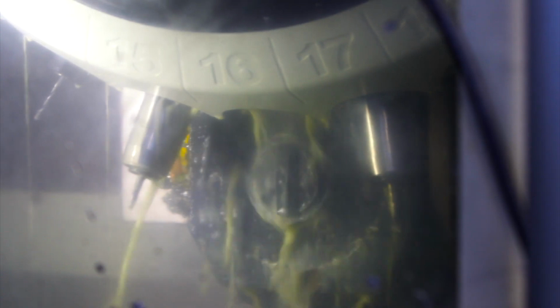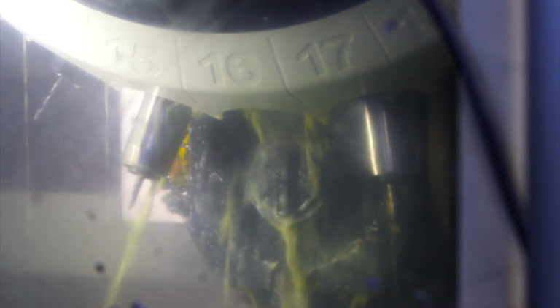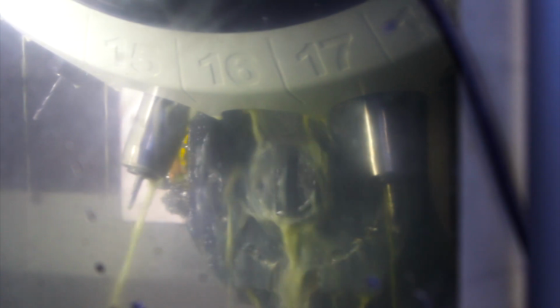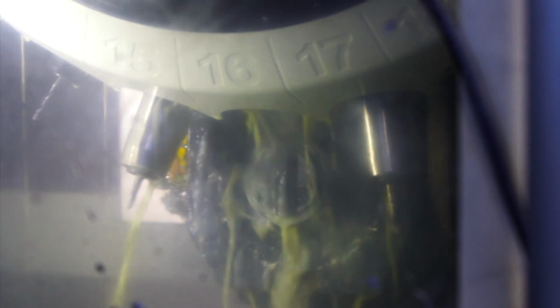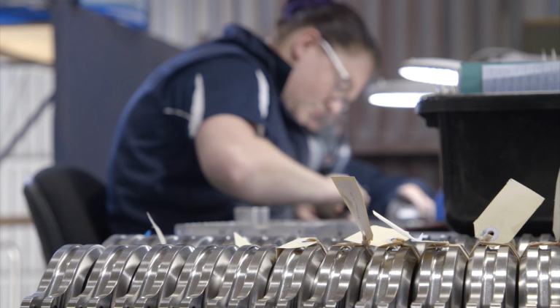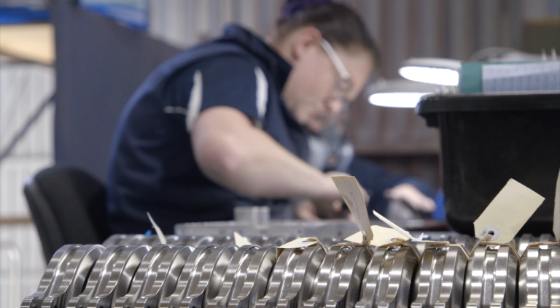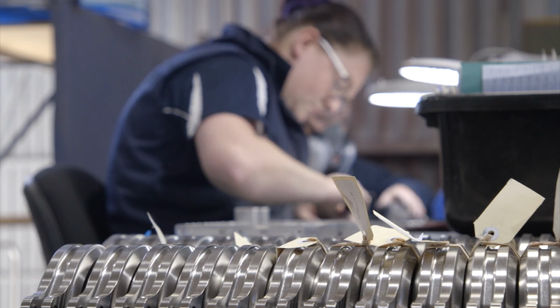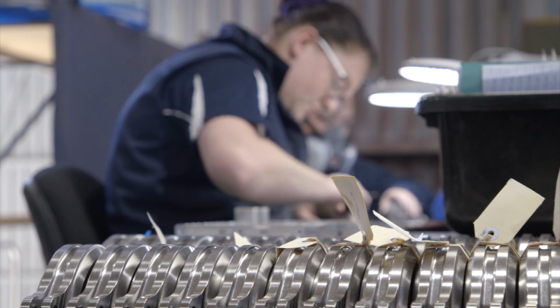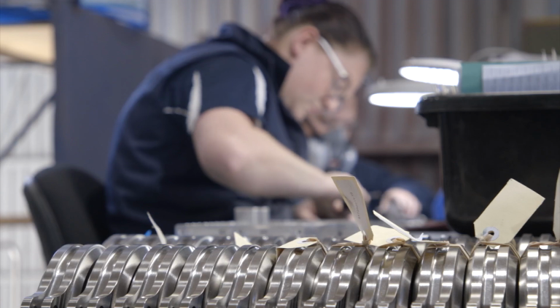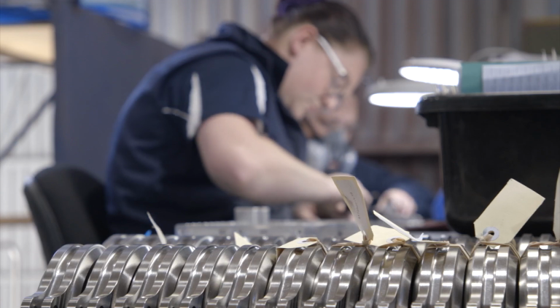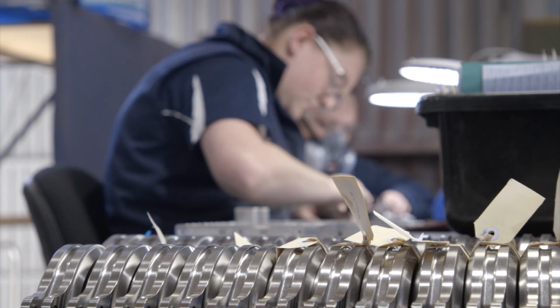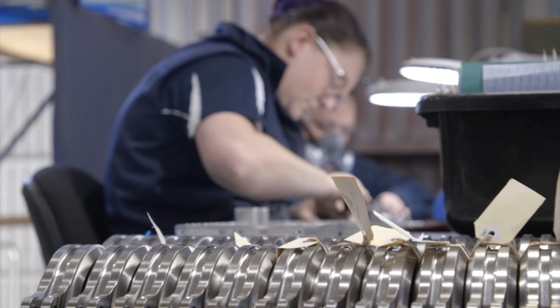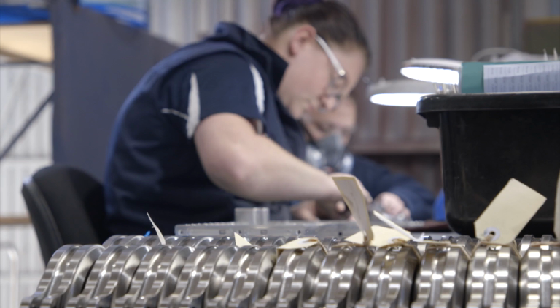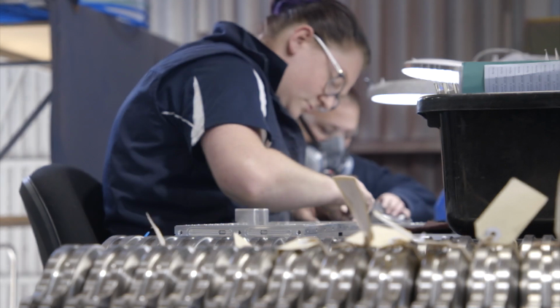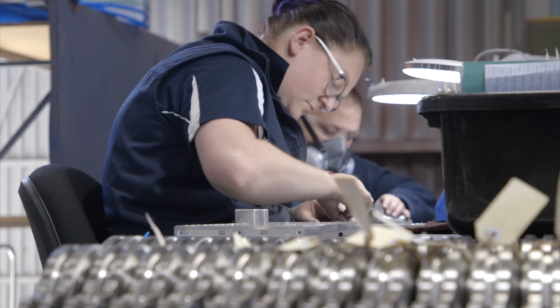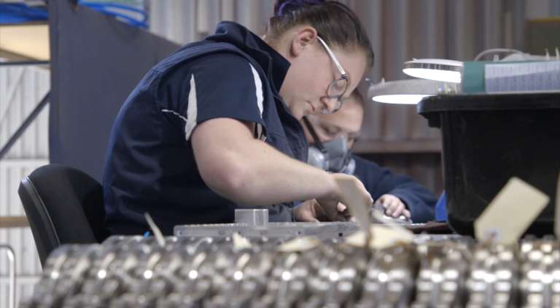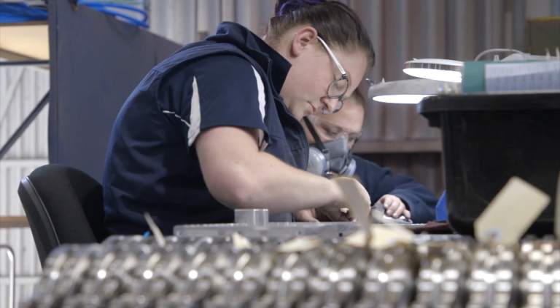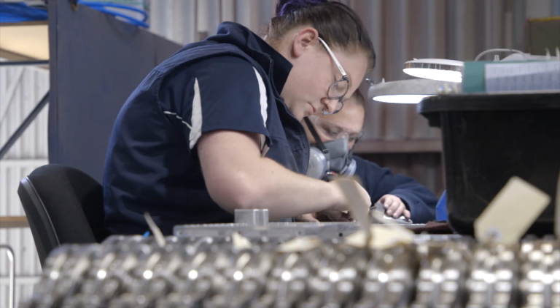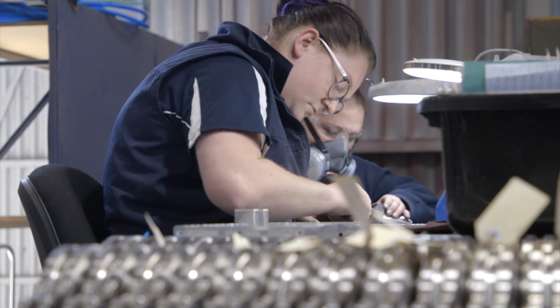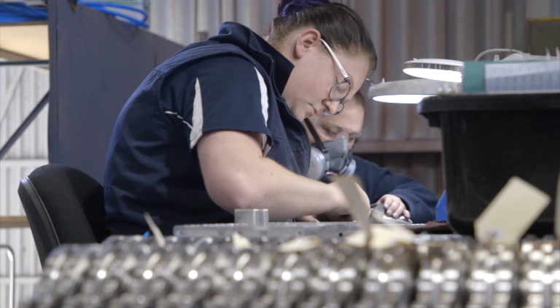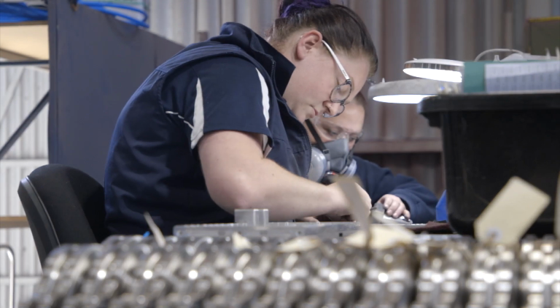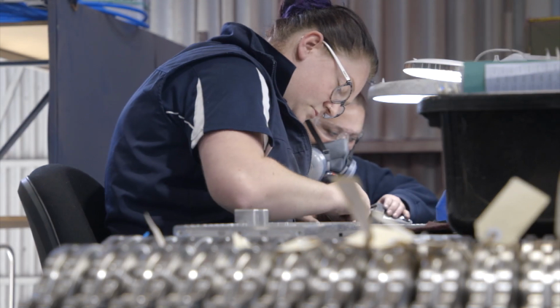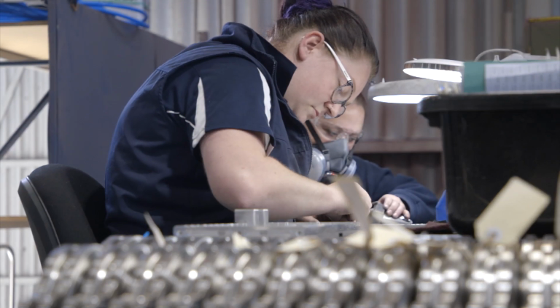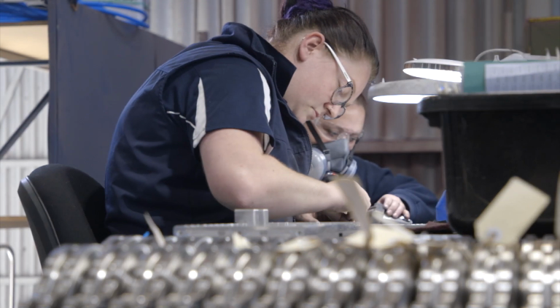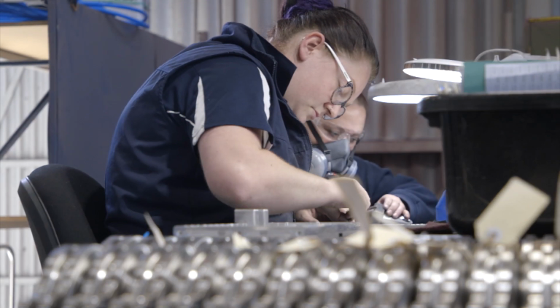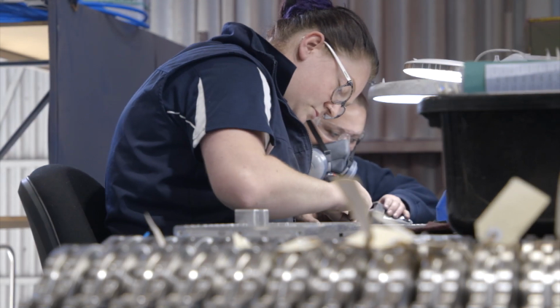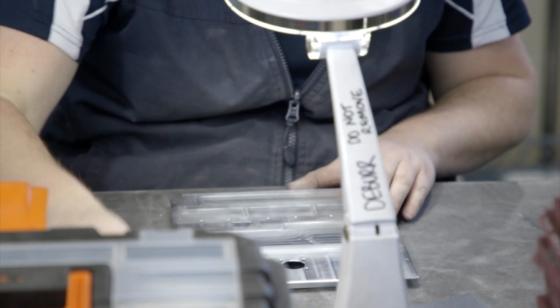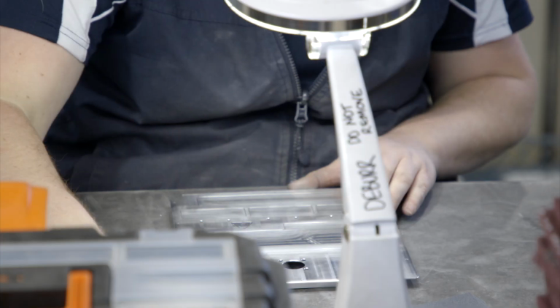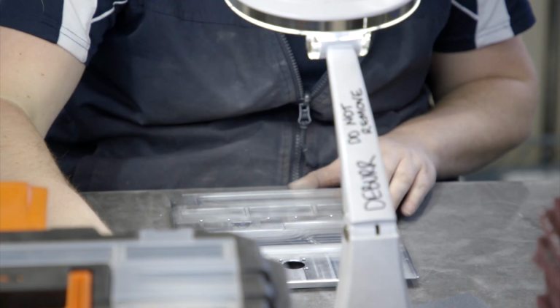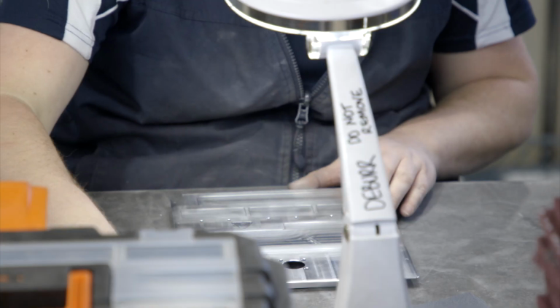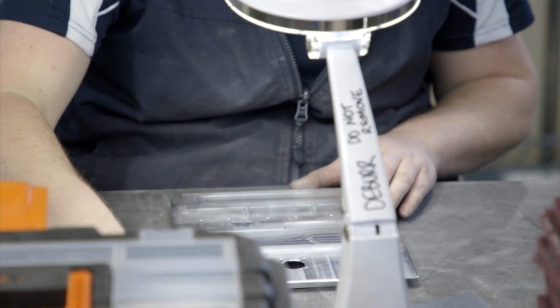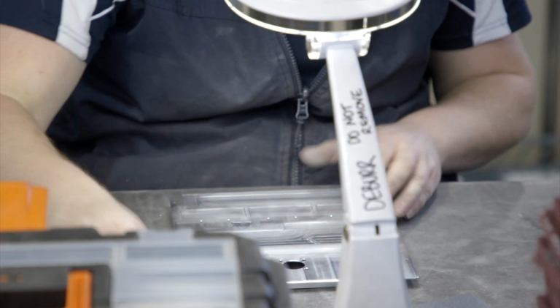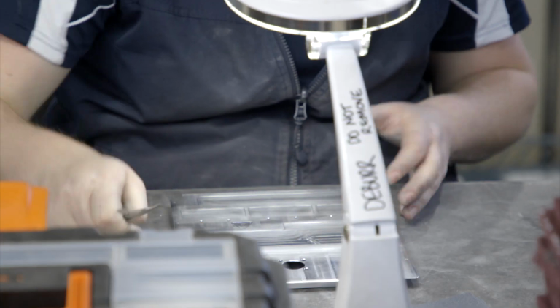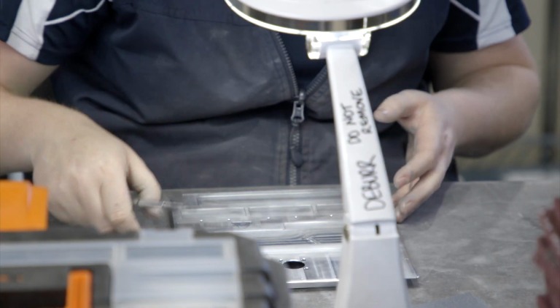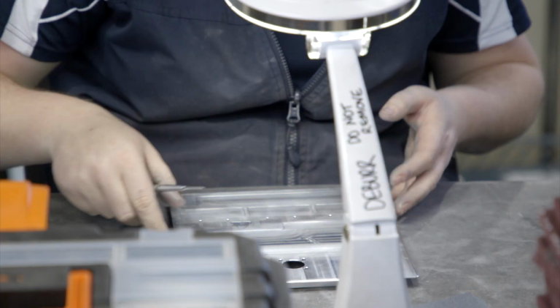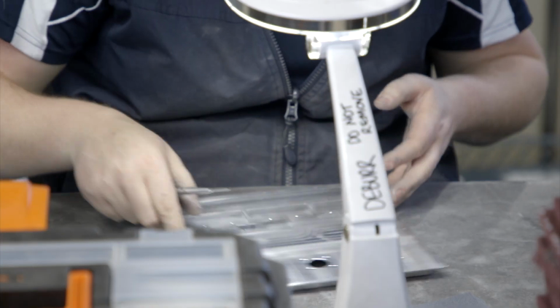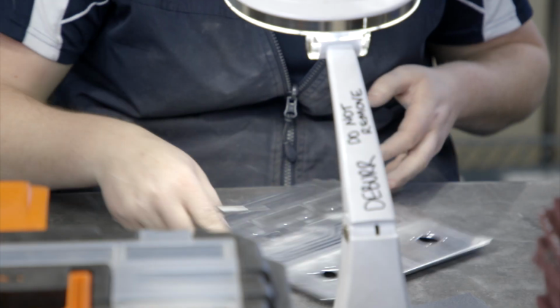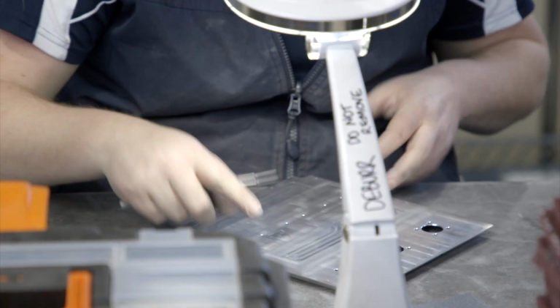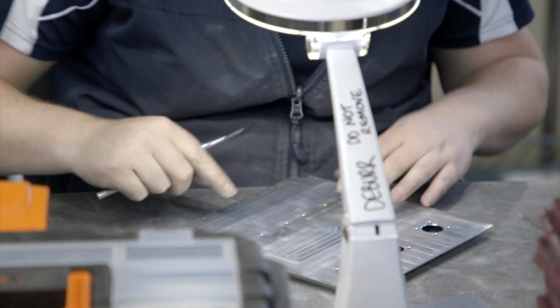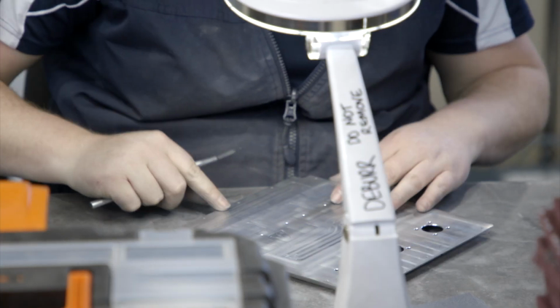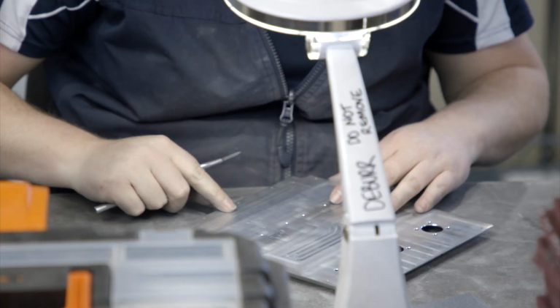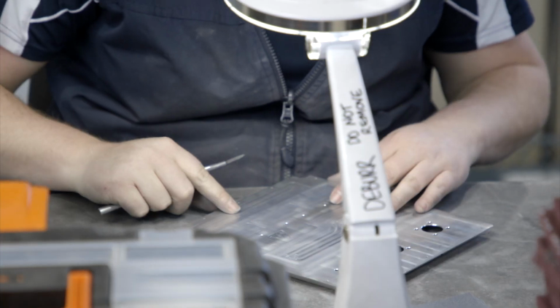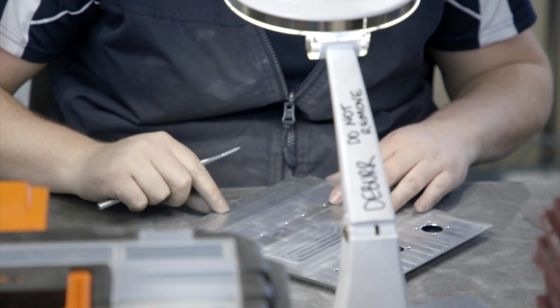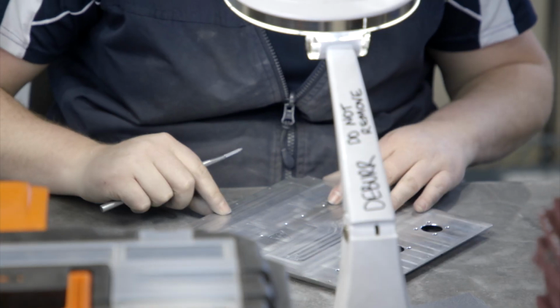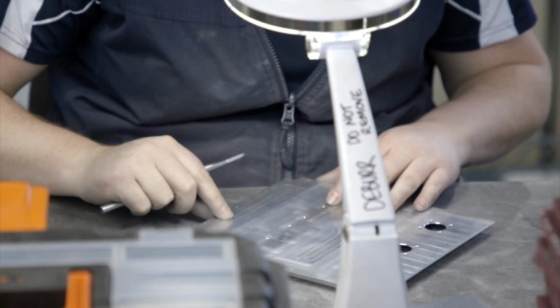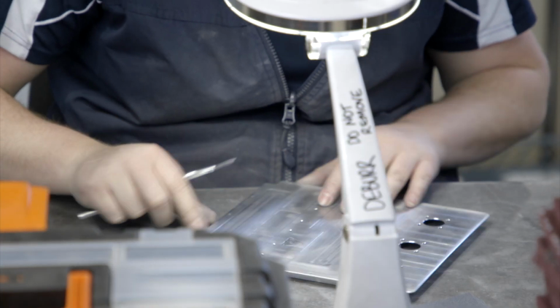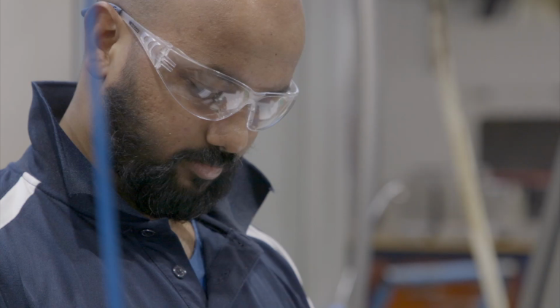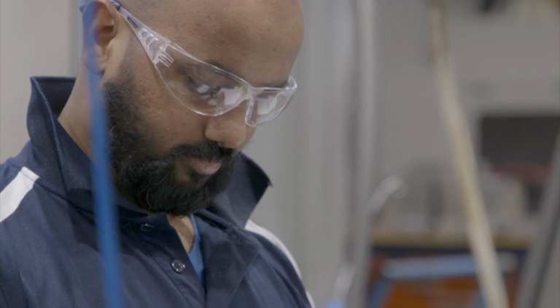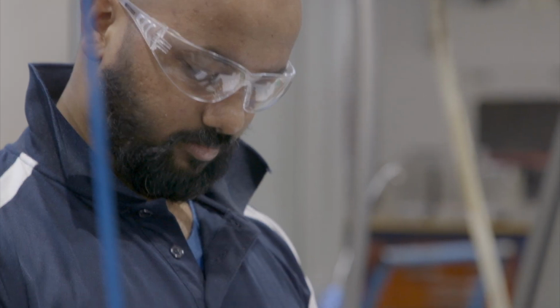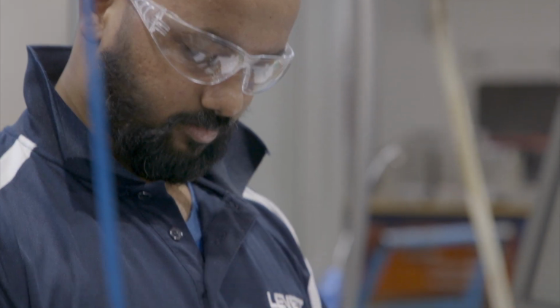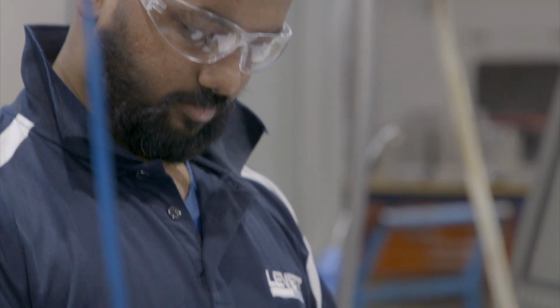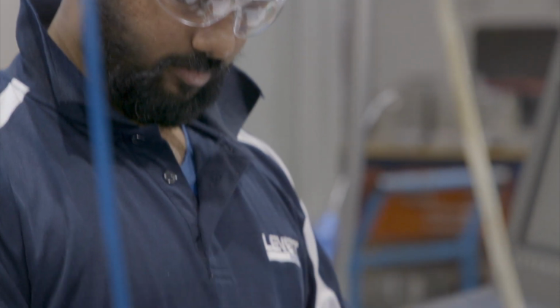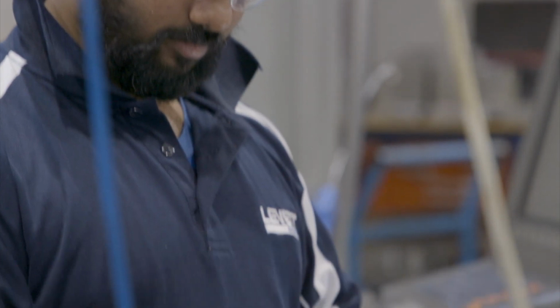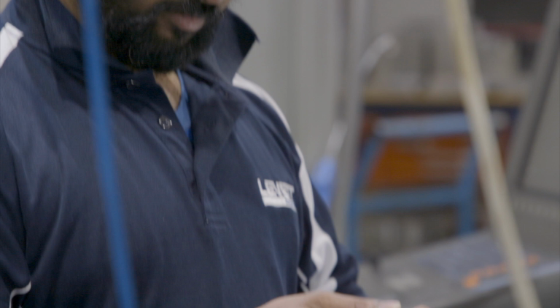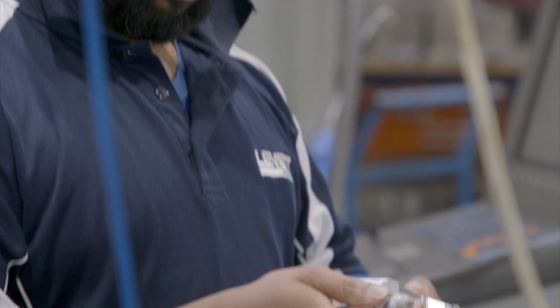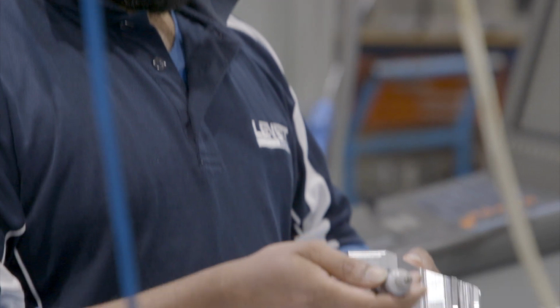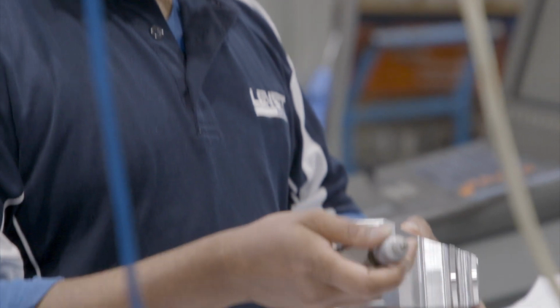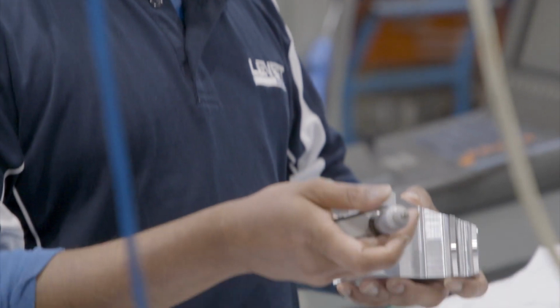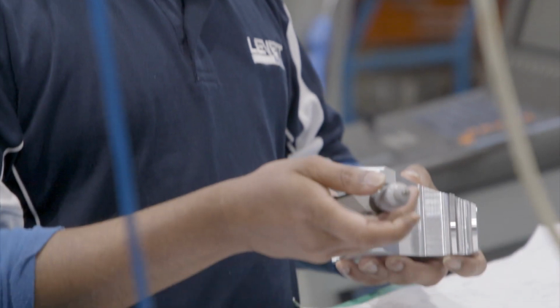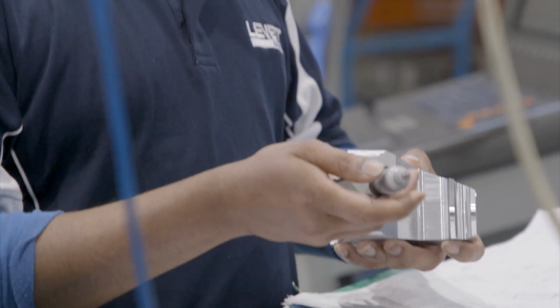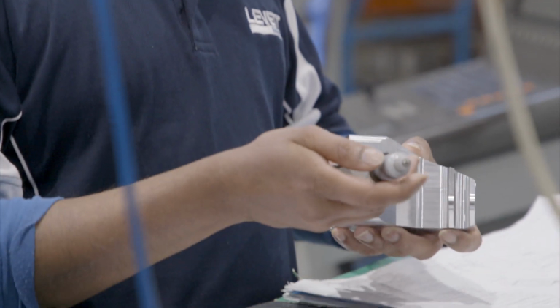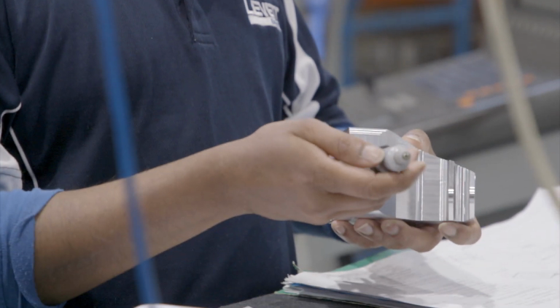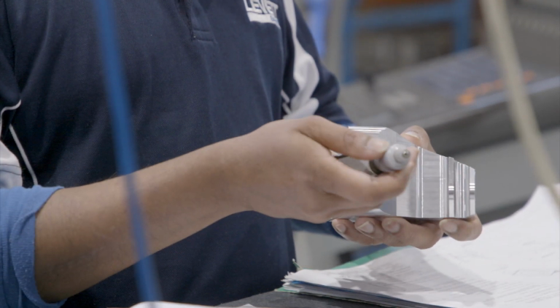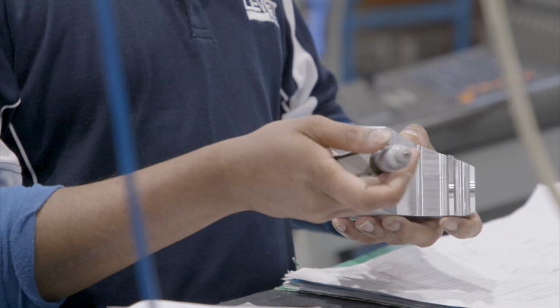At the end of the process, it will go to deburring if required, and then the part will then go through the inspection process.